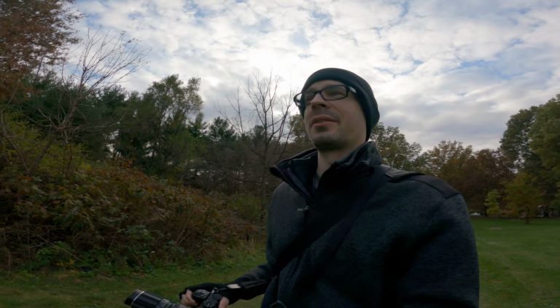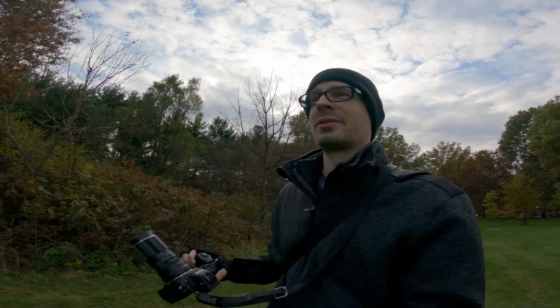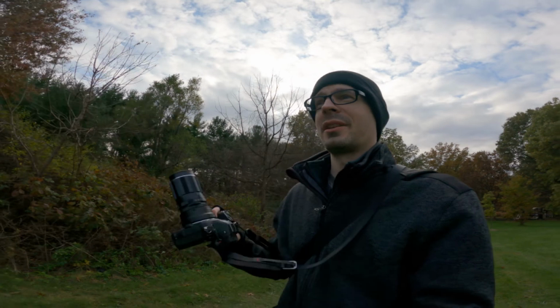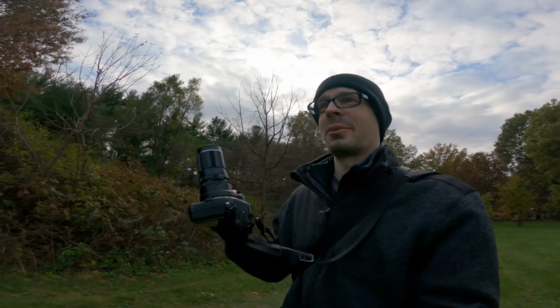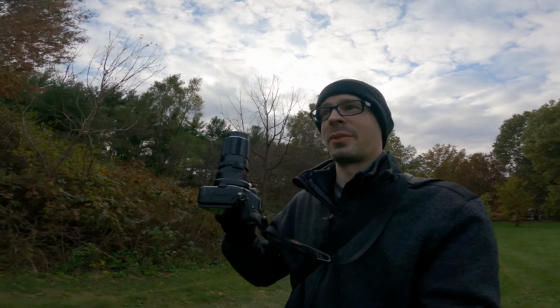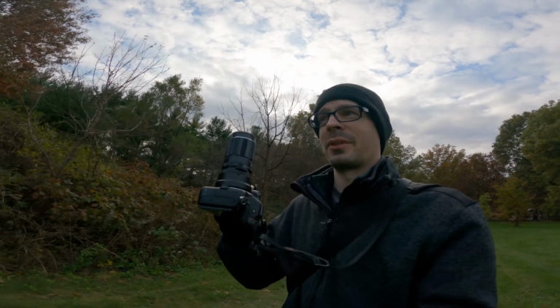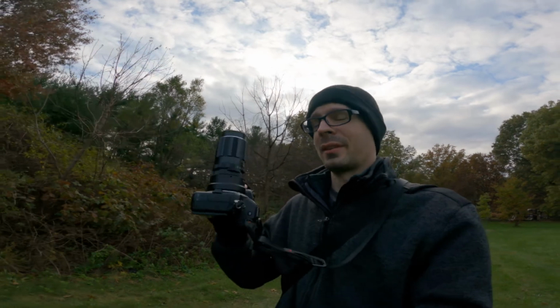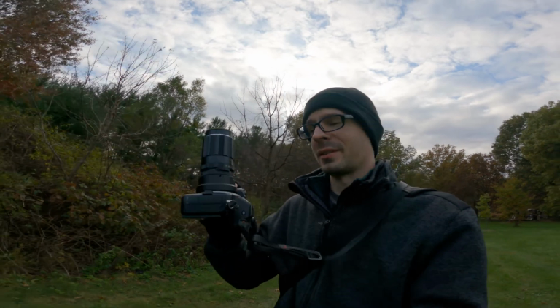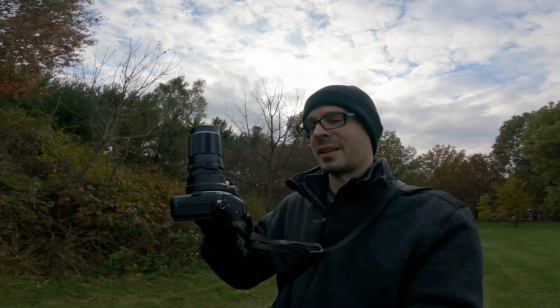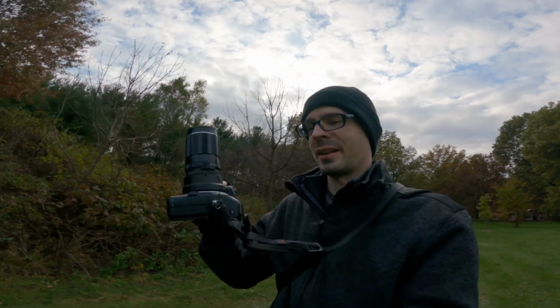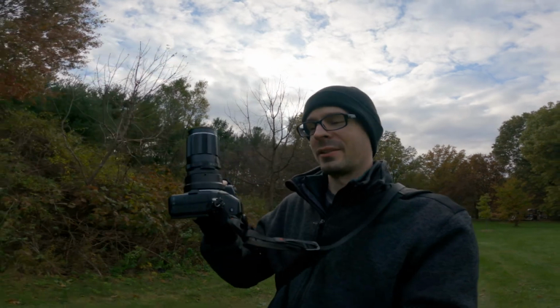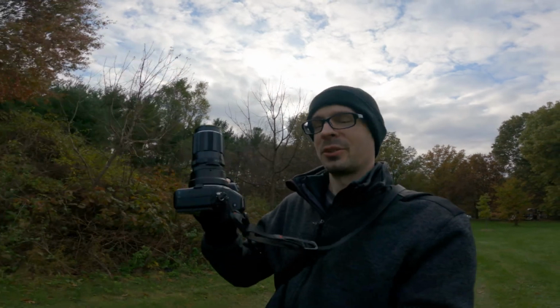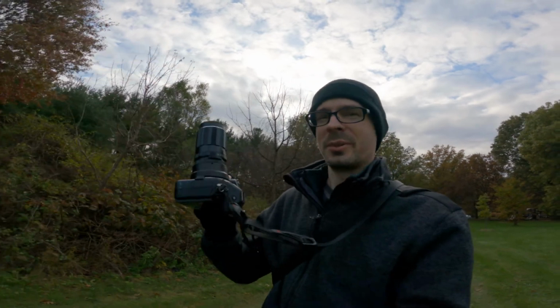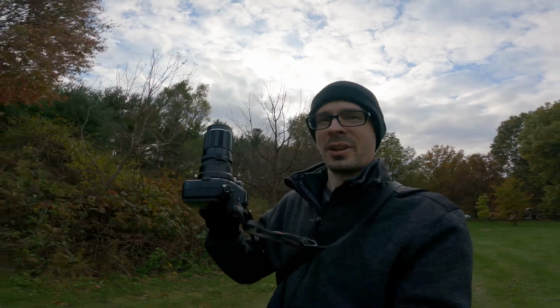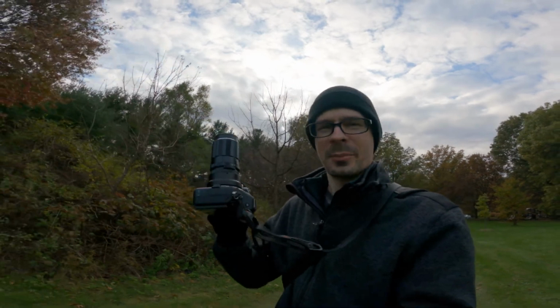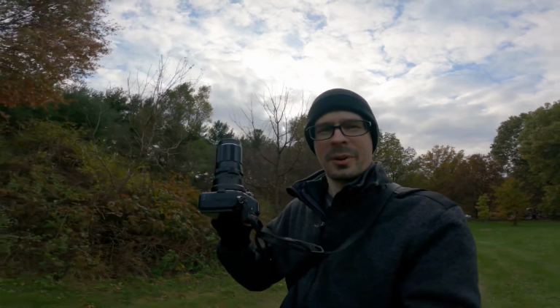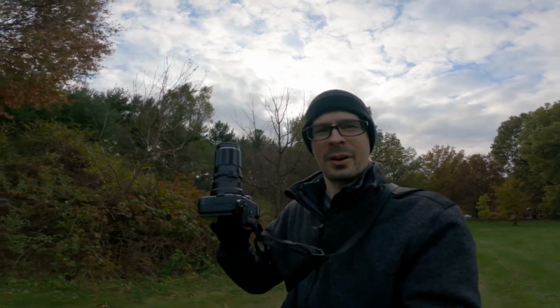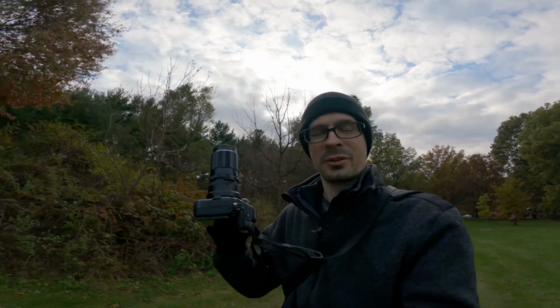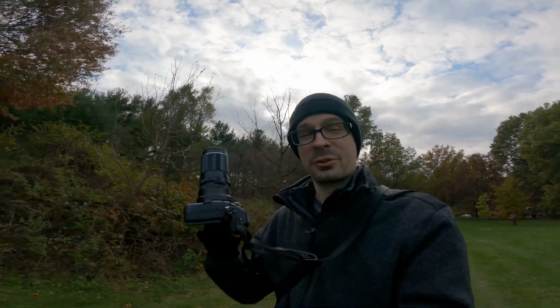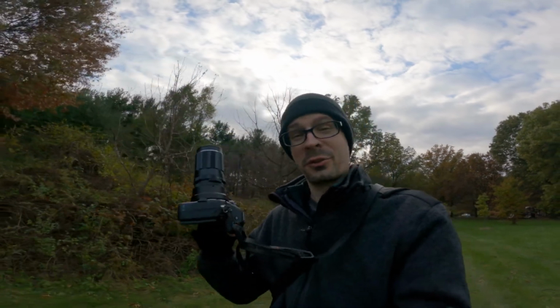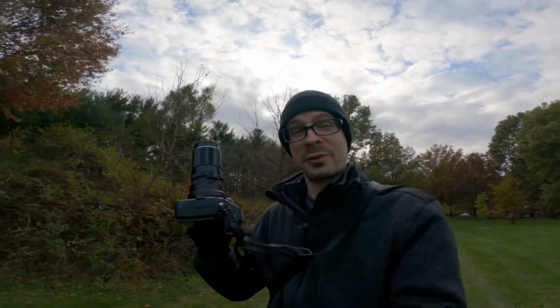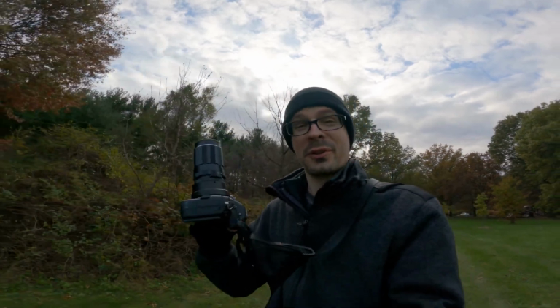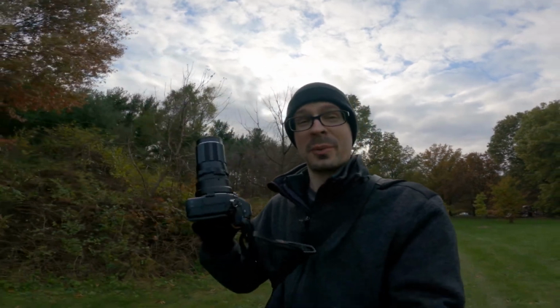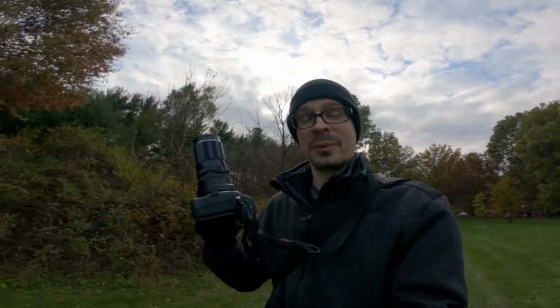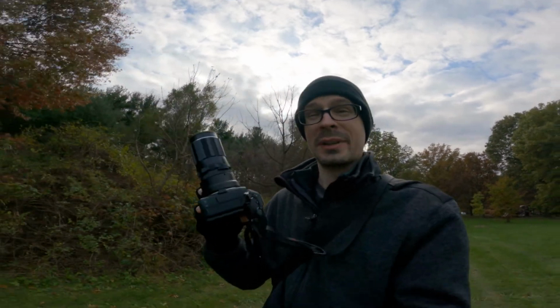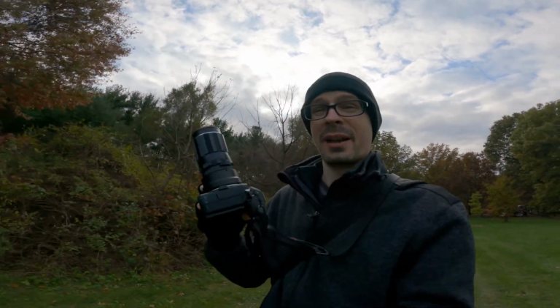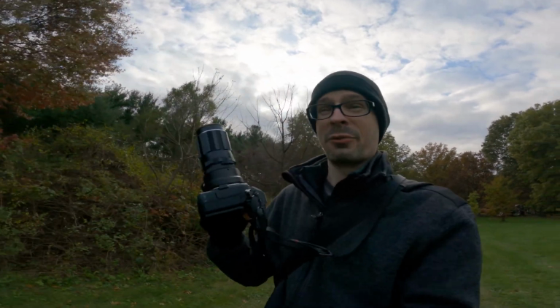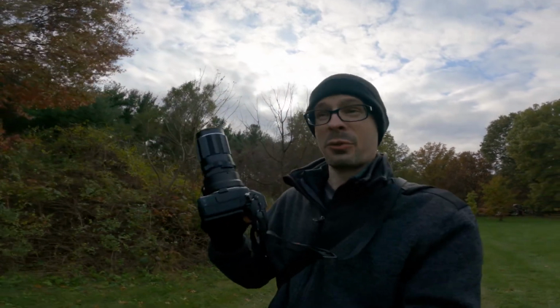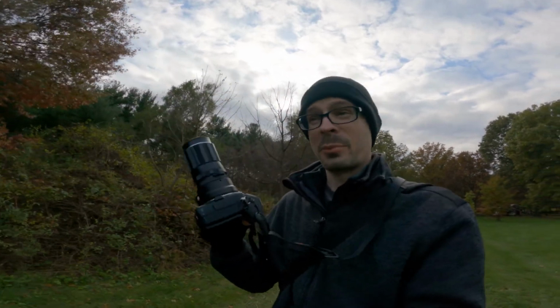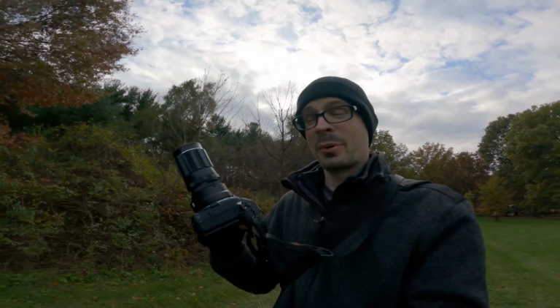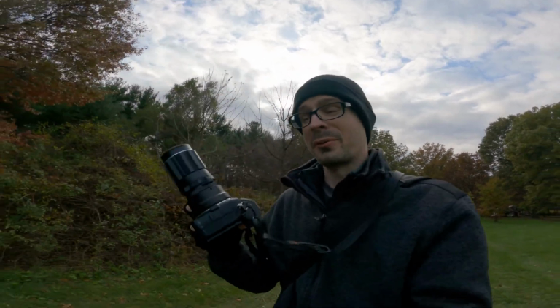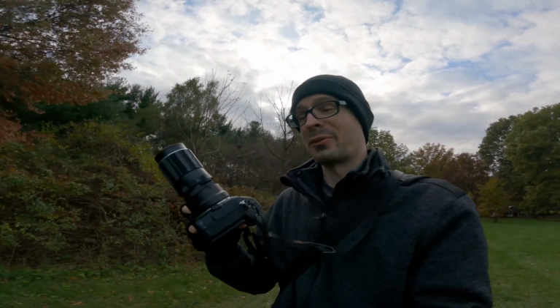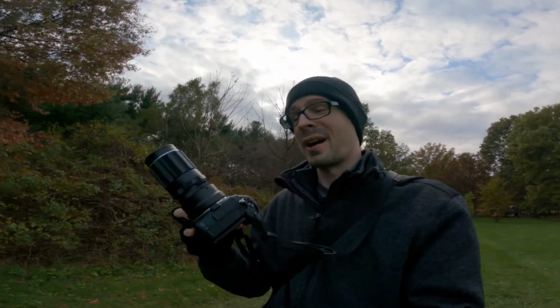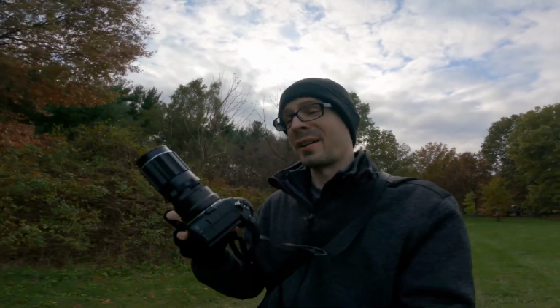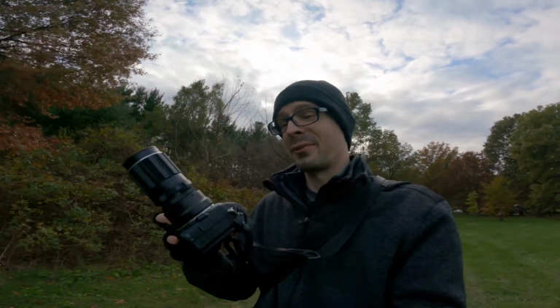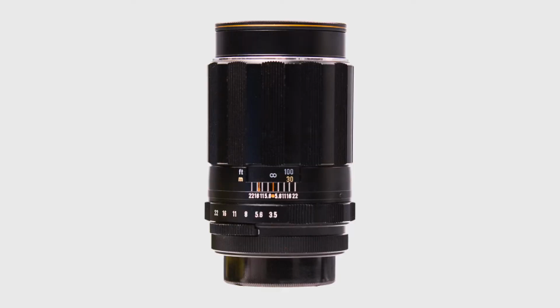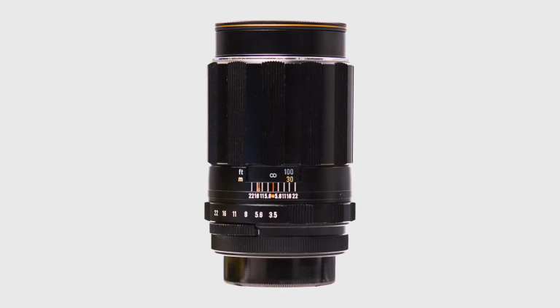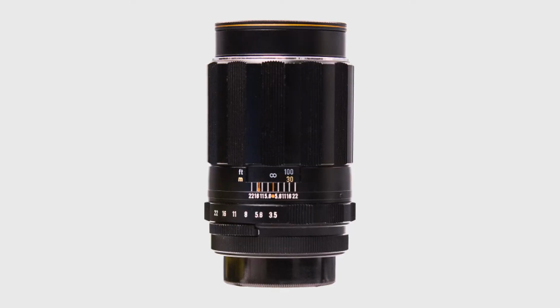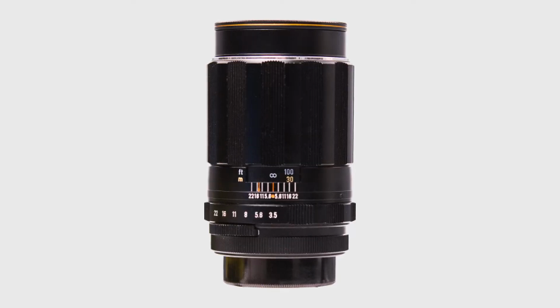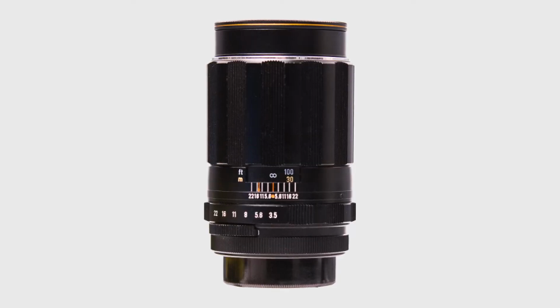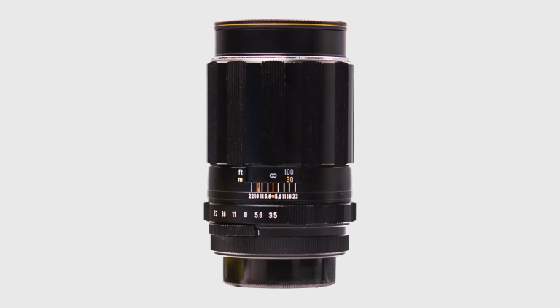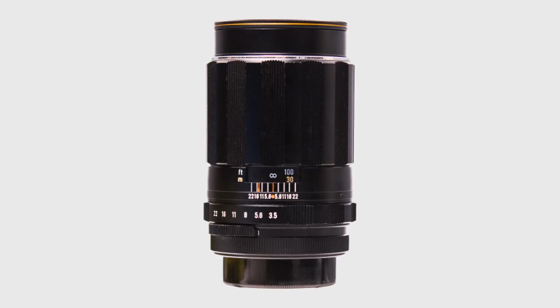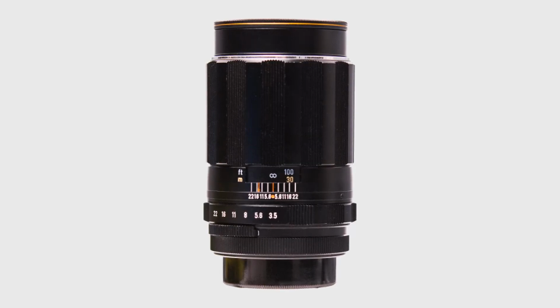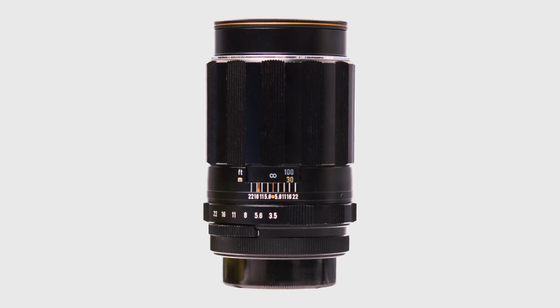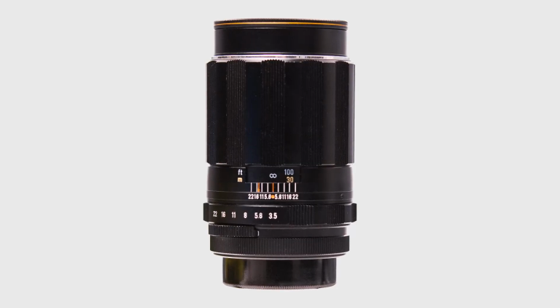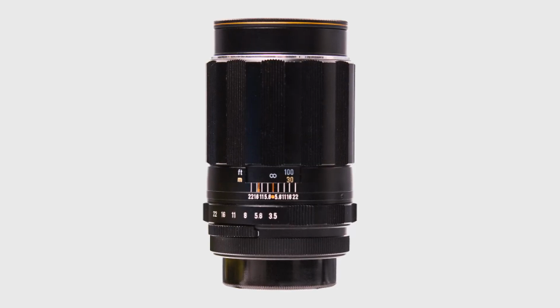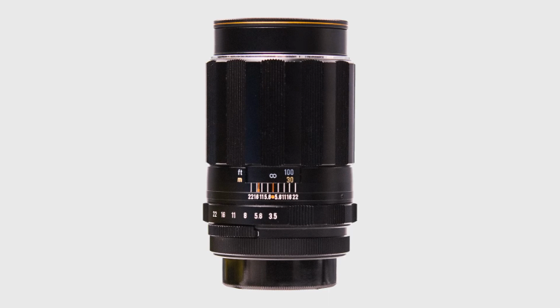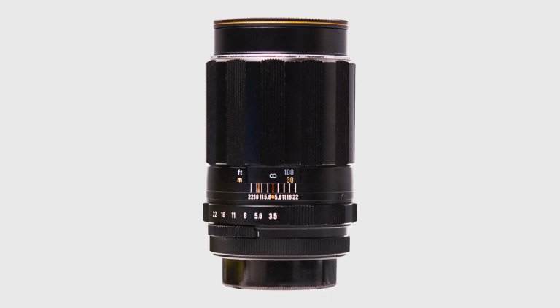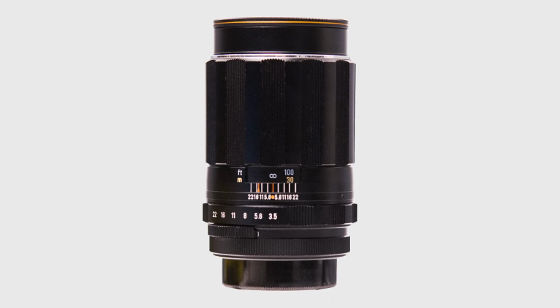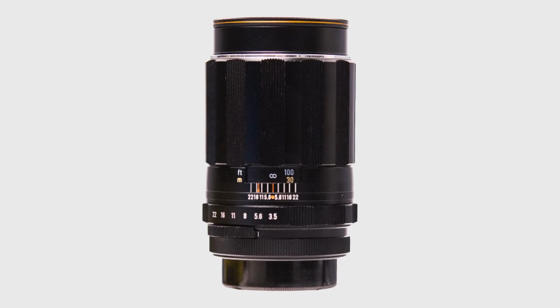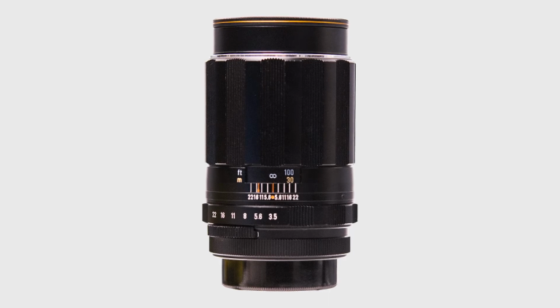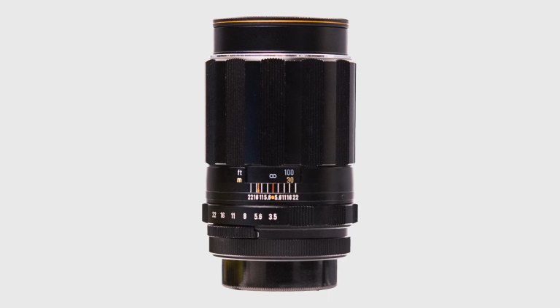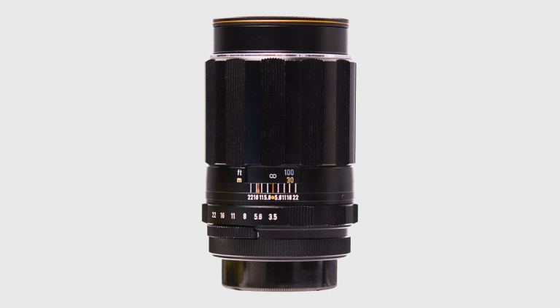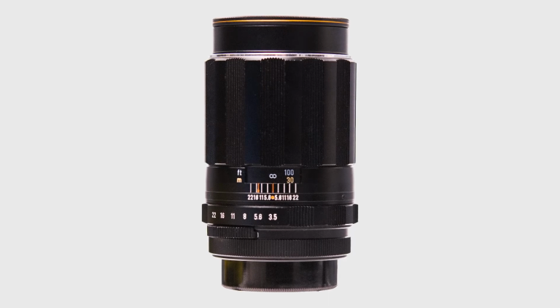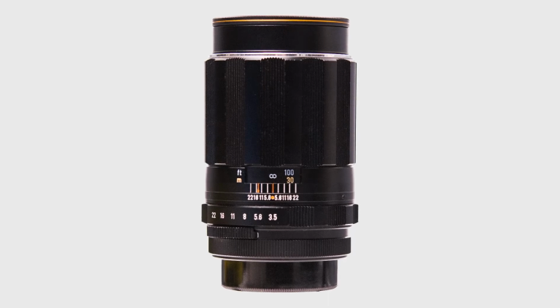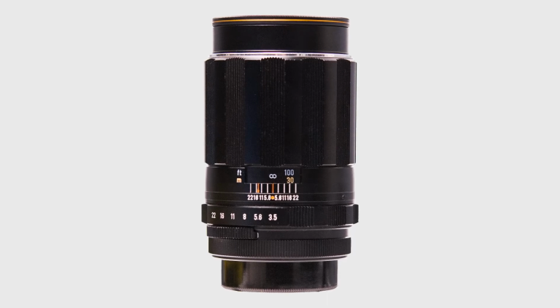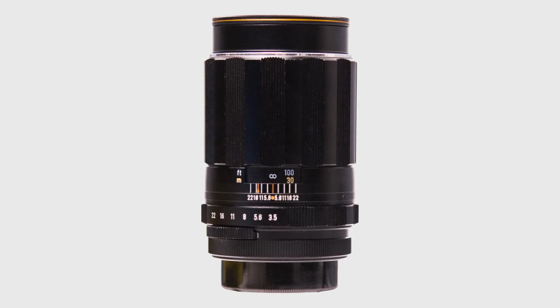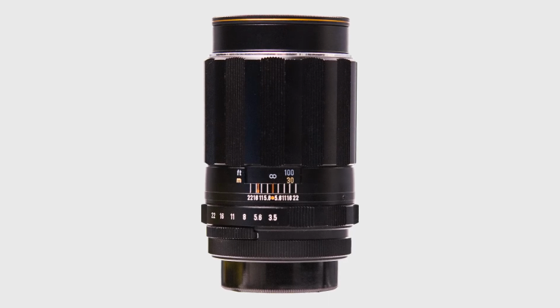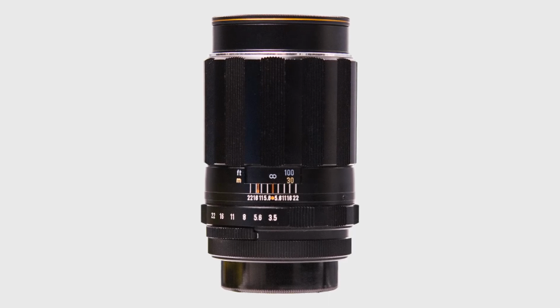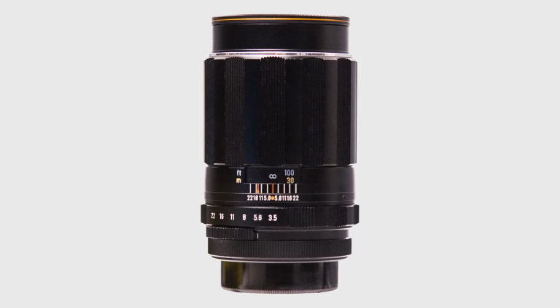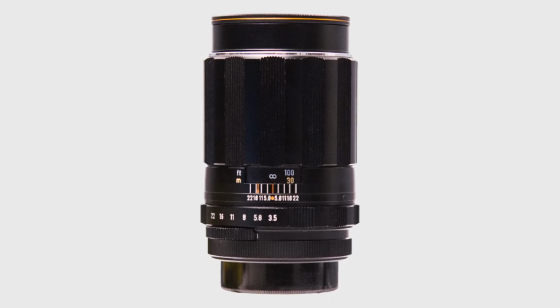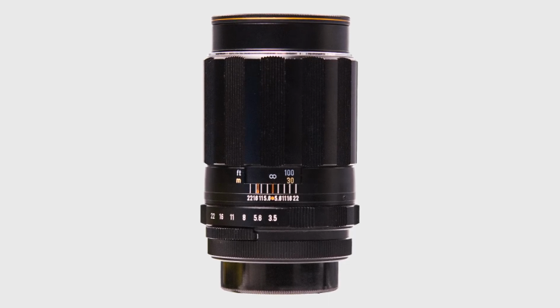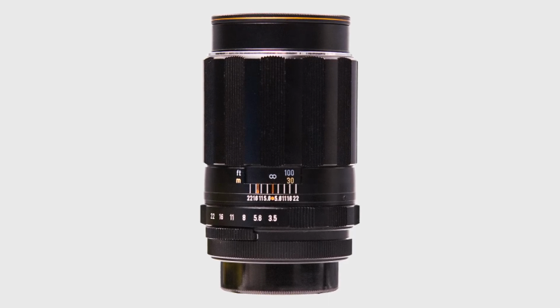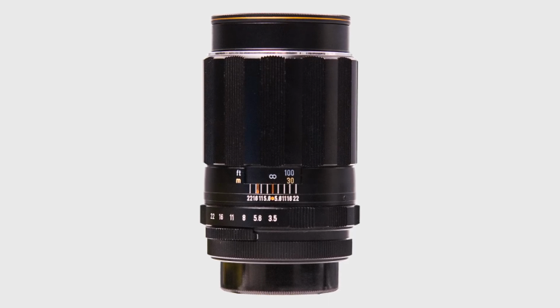I'm here today with the Asahi Super-Takumar 135mm f3.5 M42 mount adapted to the Nikon Z5.